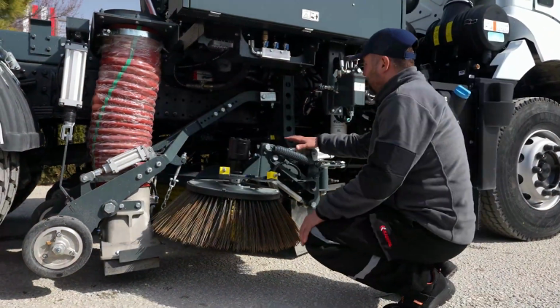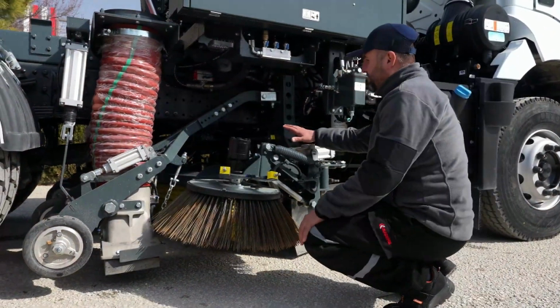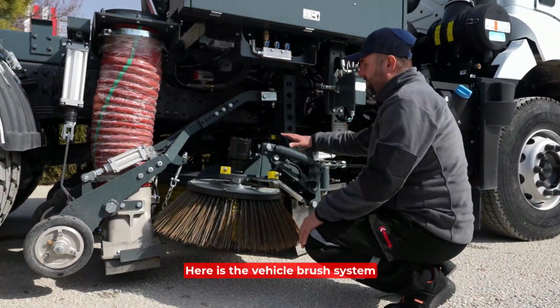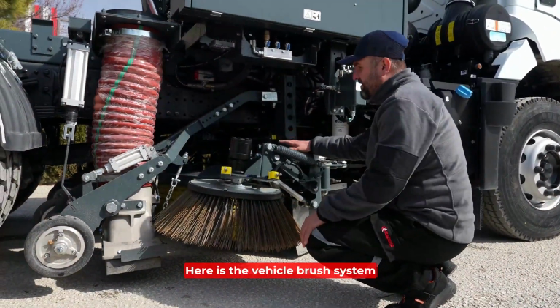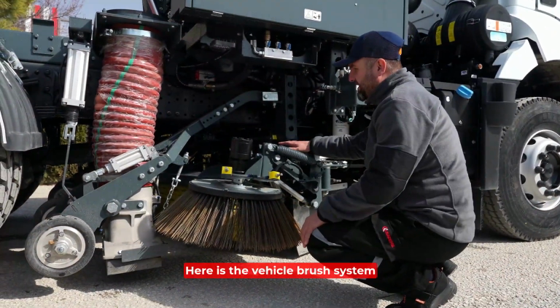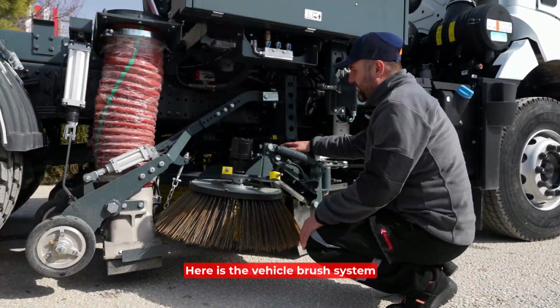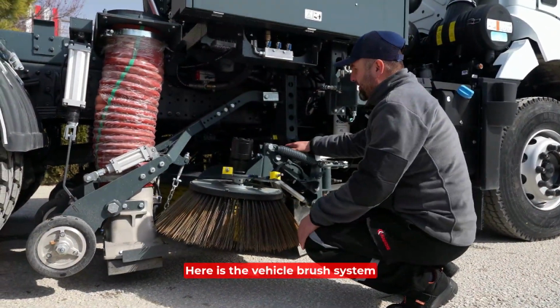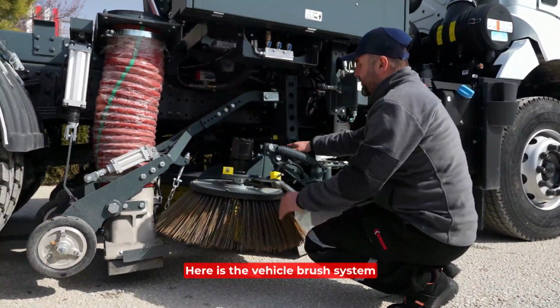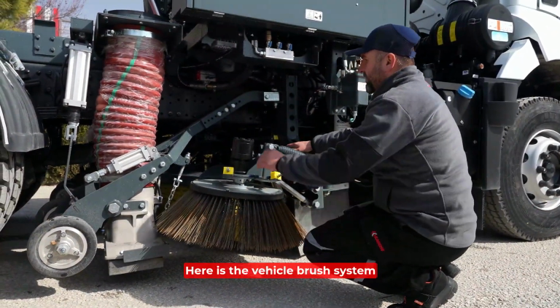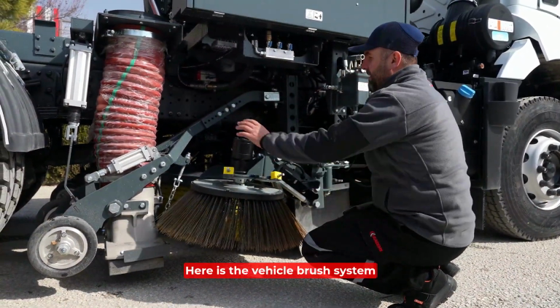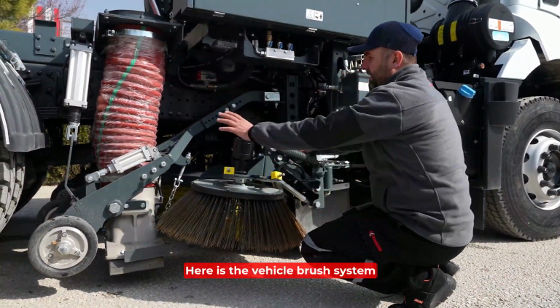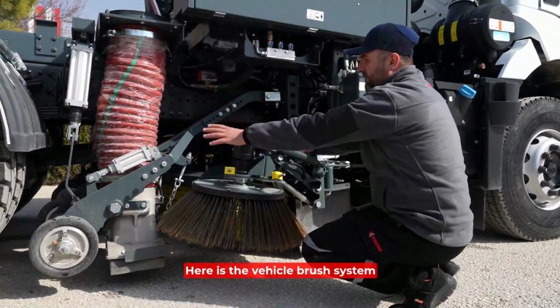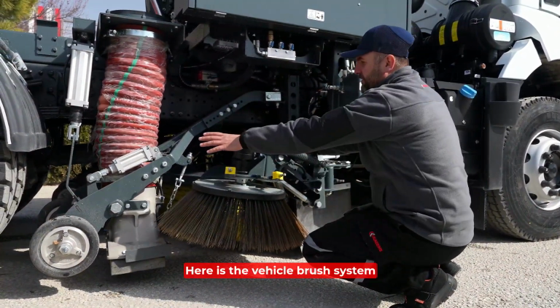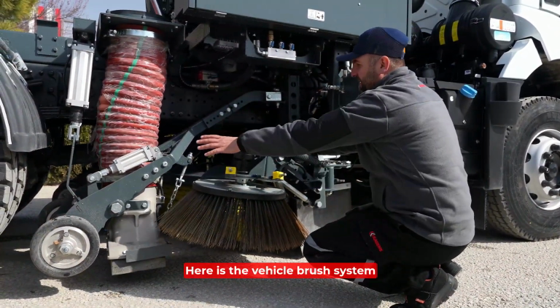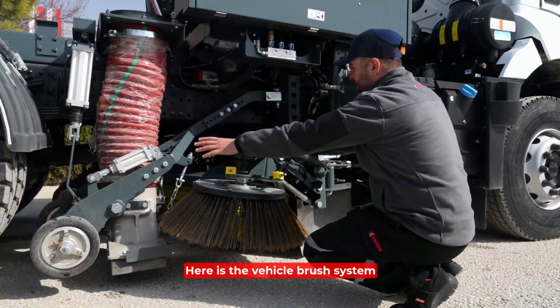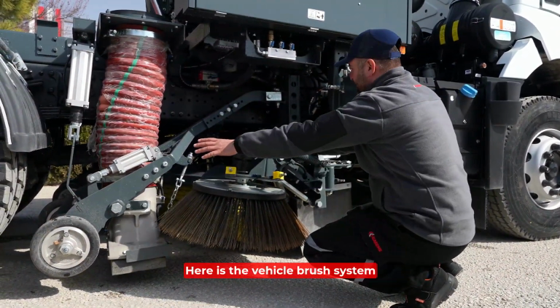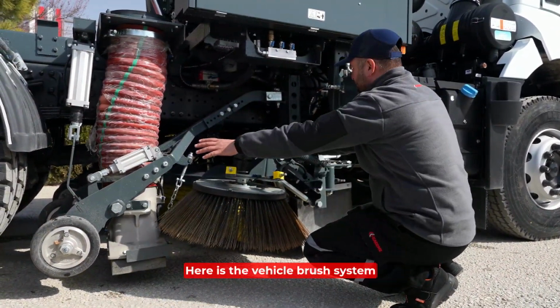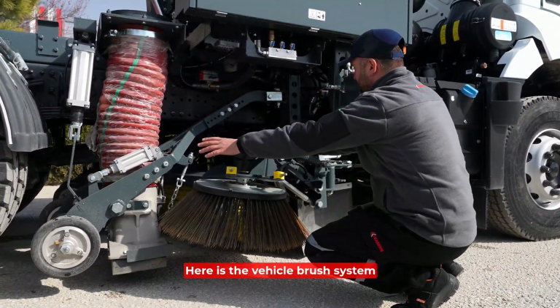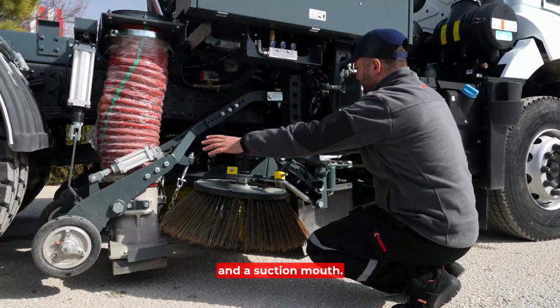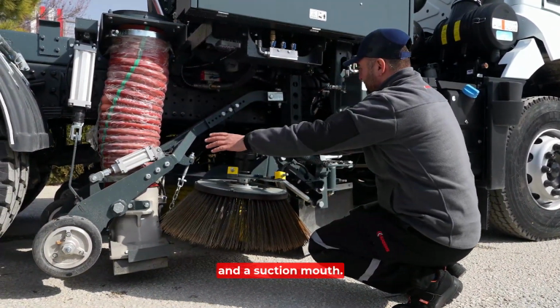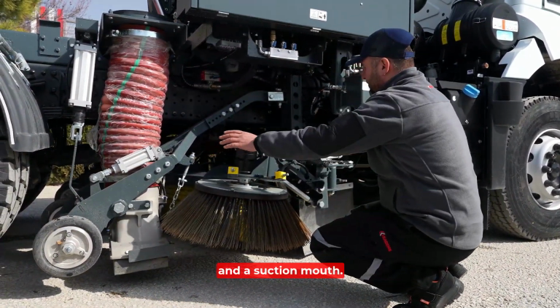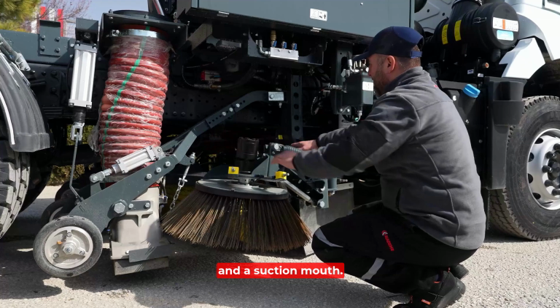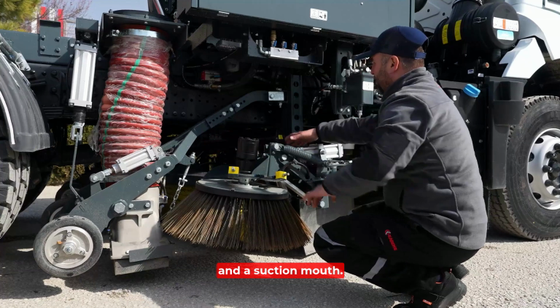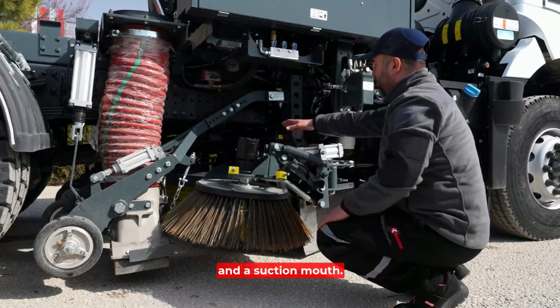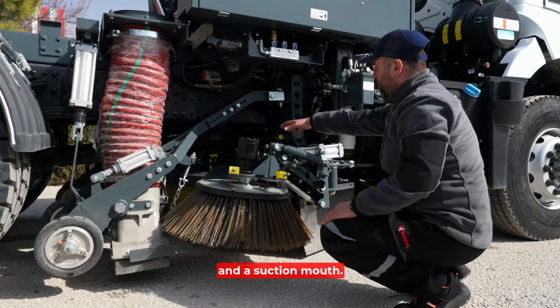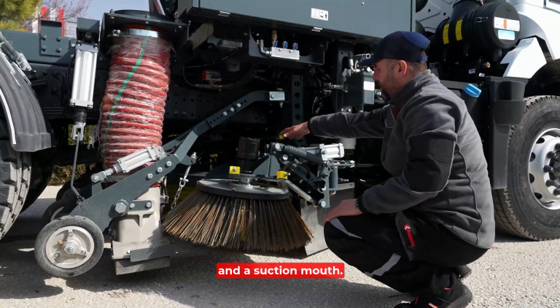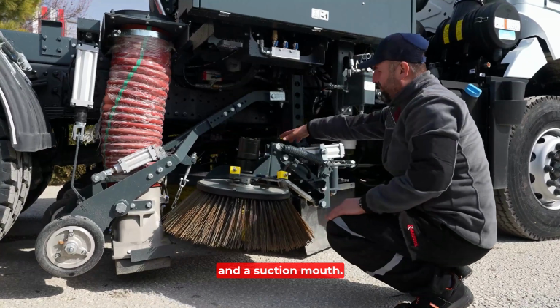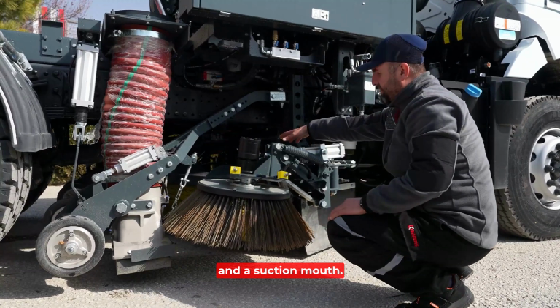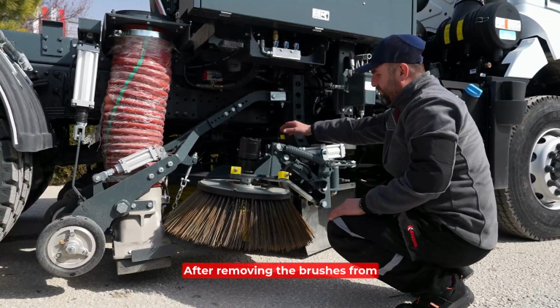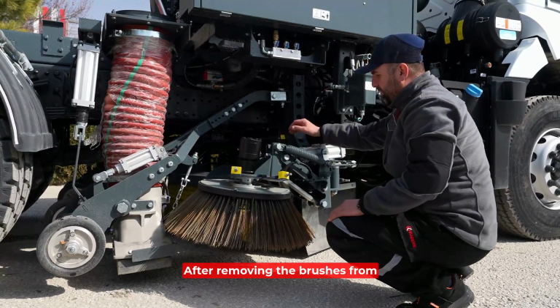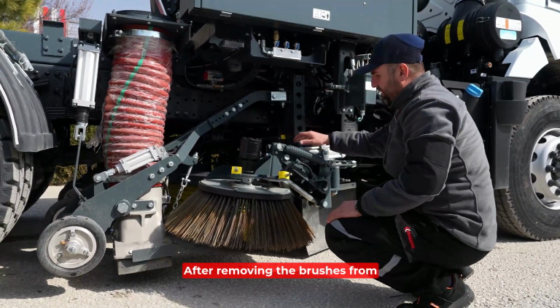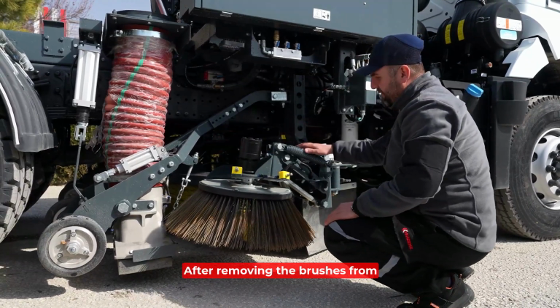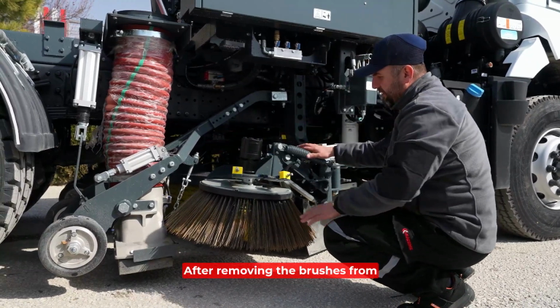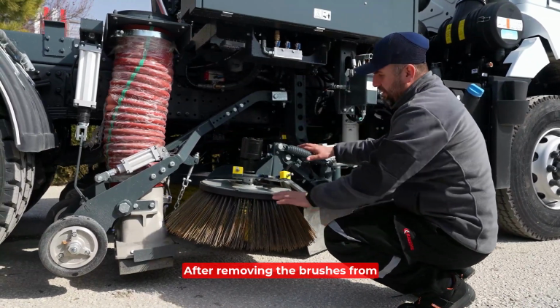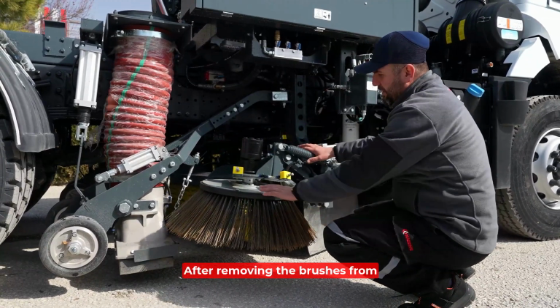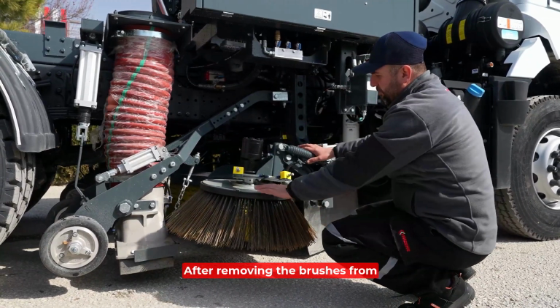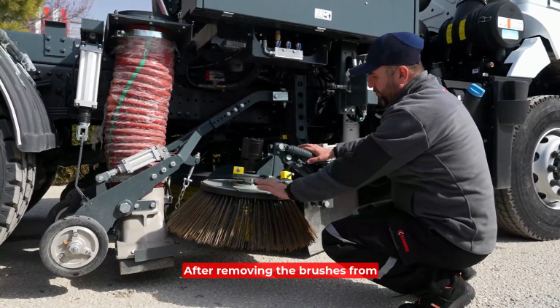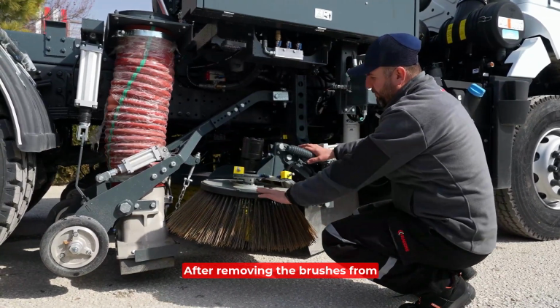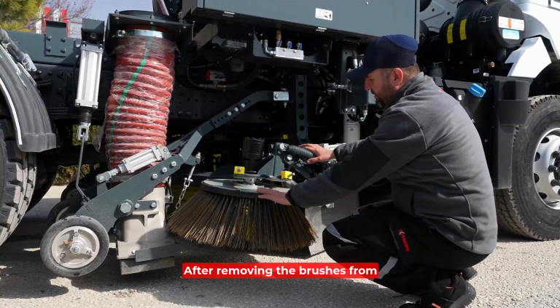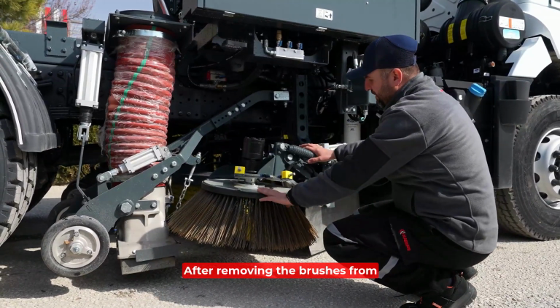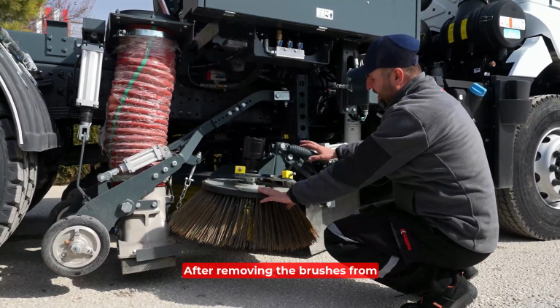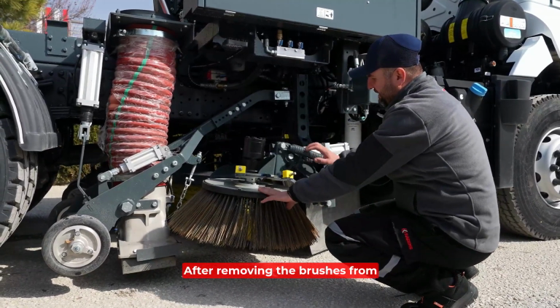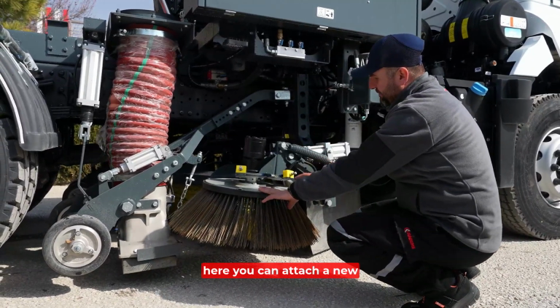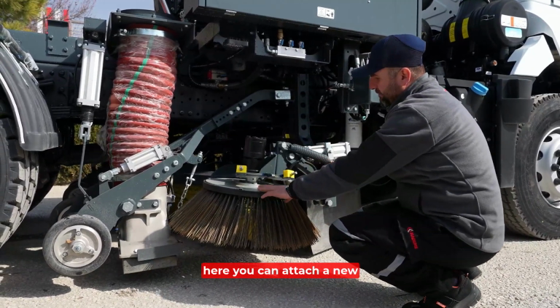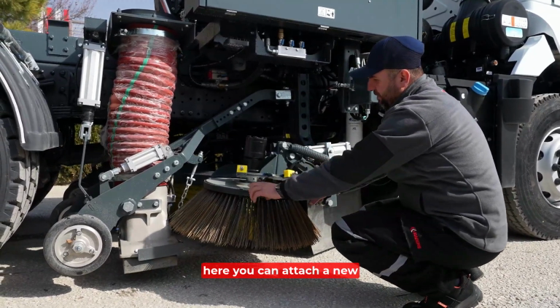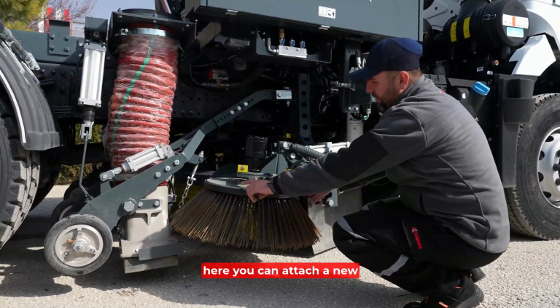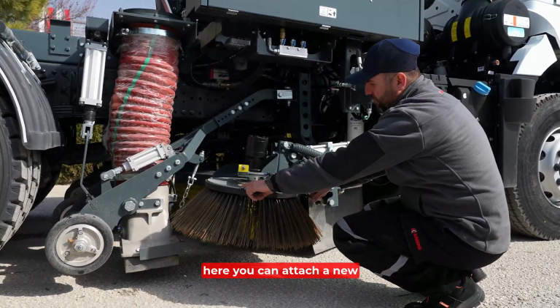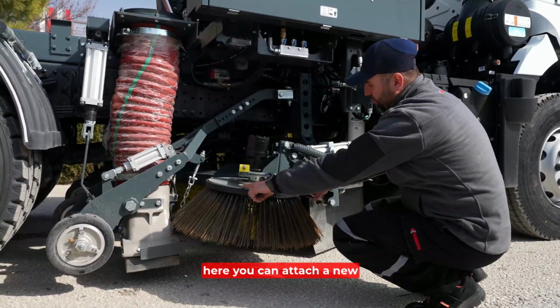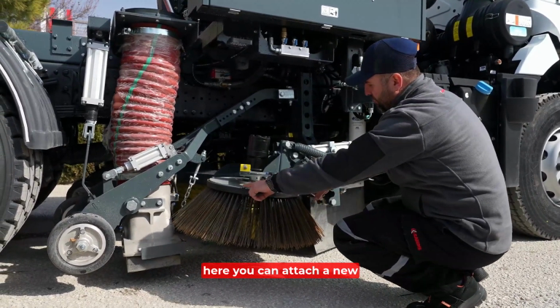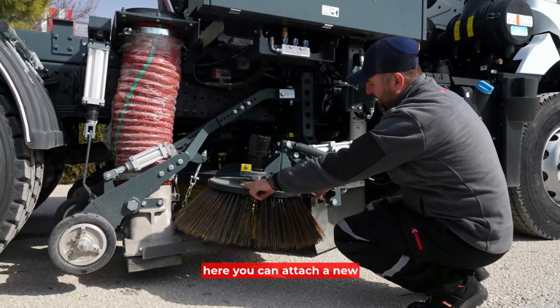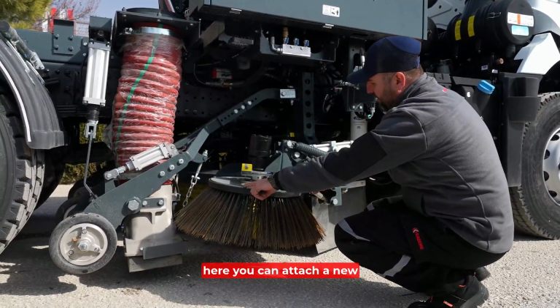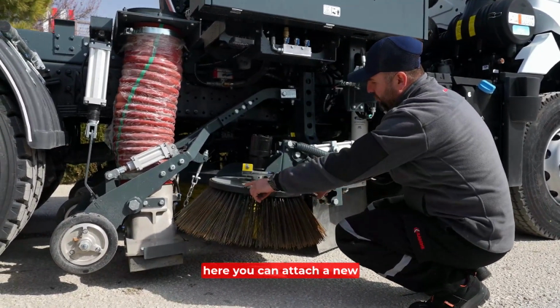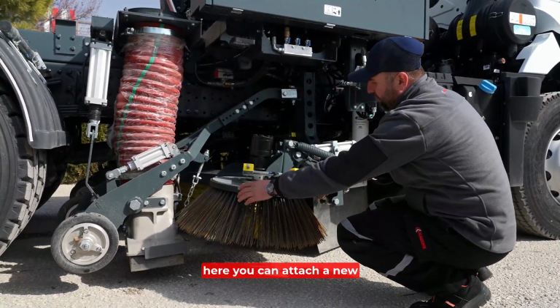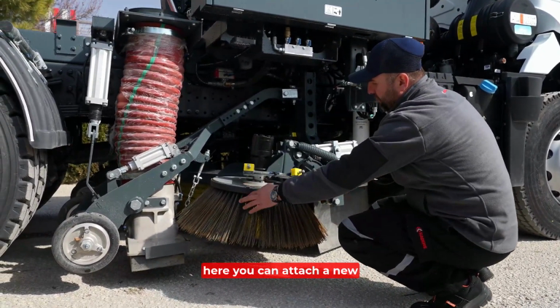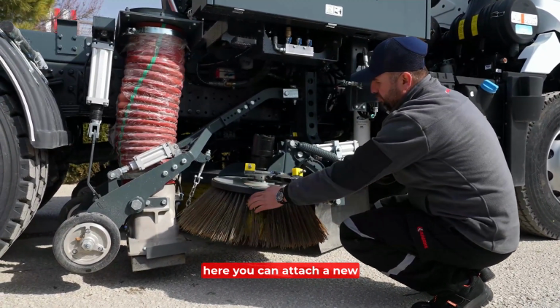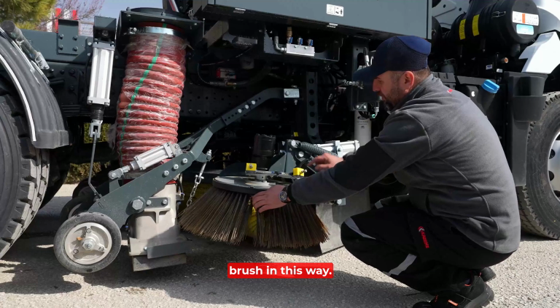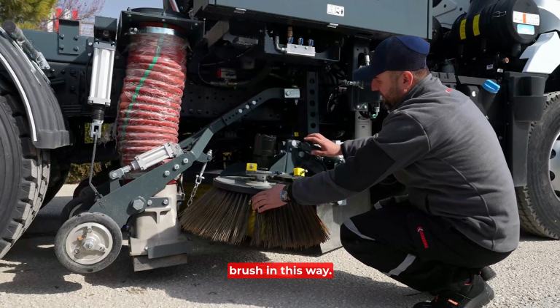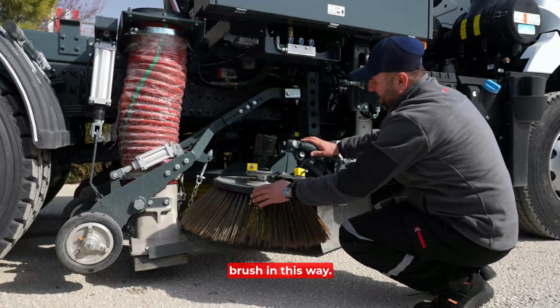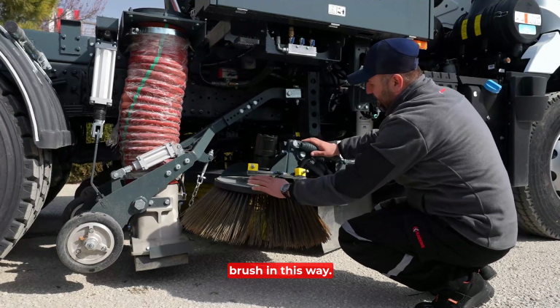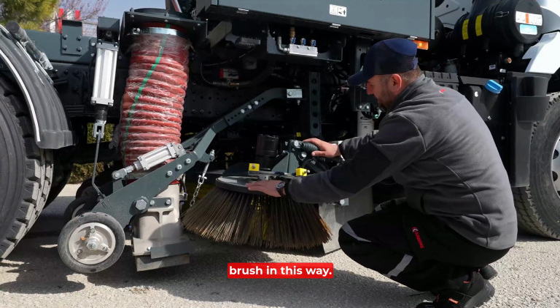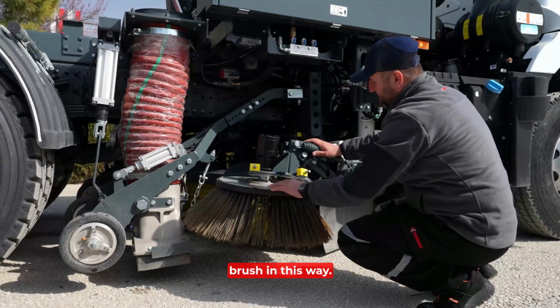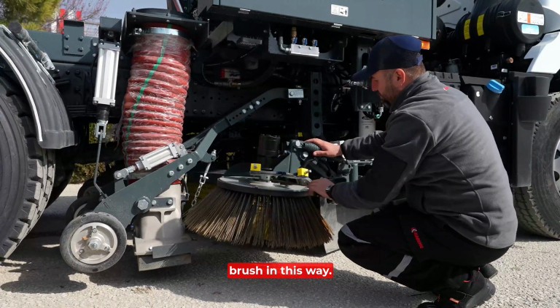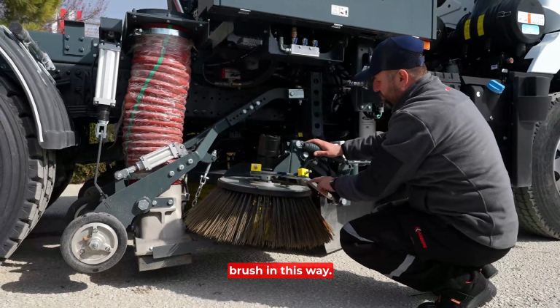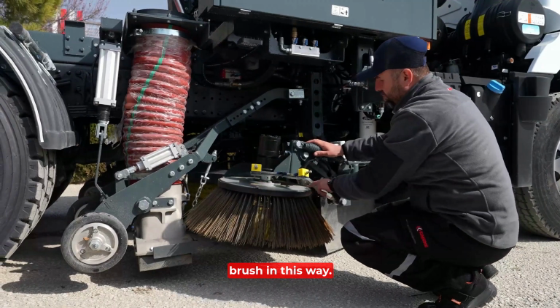Here is the vehicle brush system and the suction mouth. After removing the brushes from here, you can attach a new brush in this way.